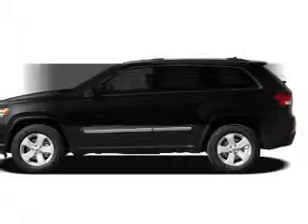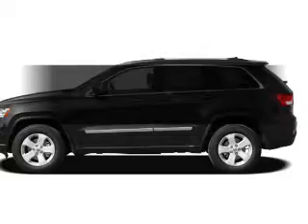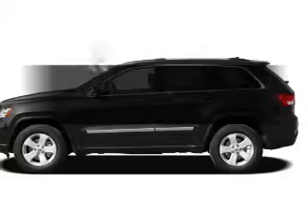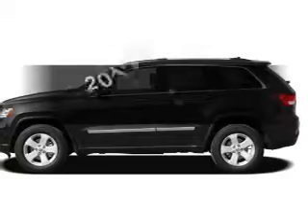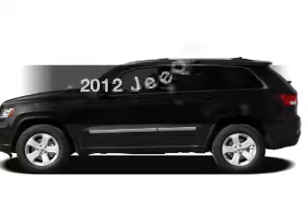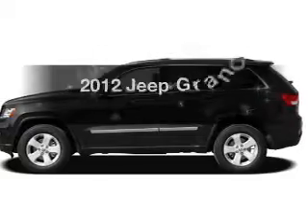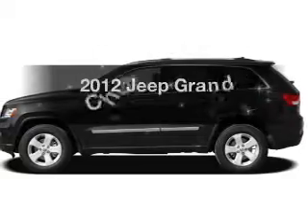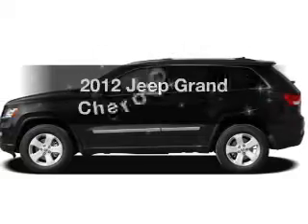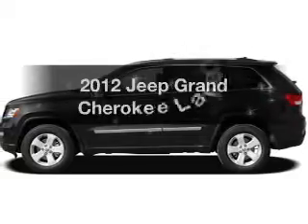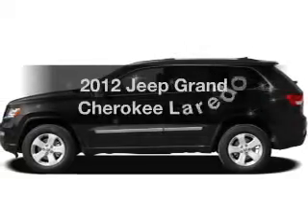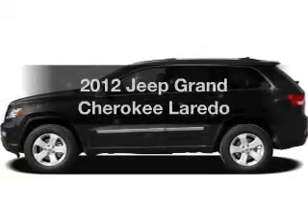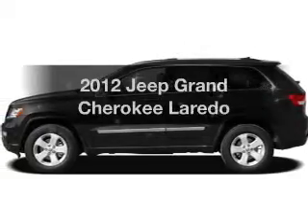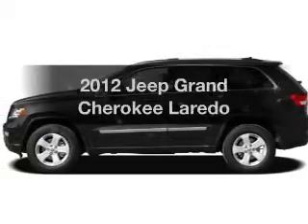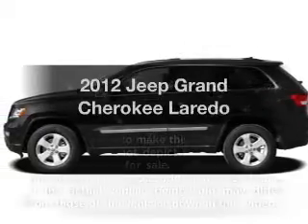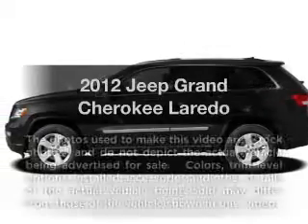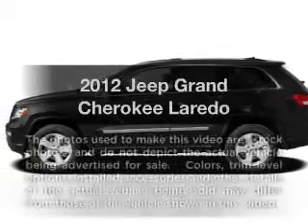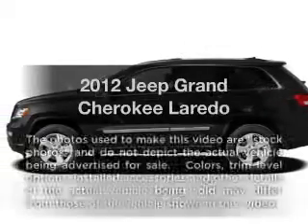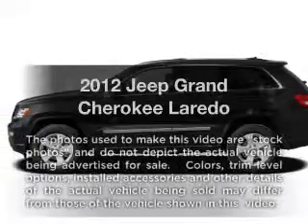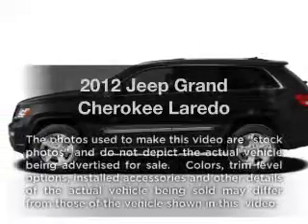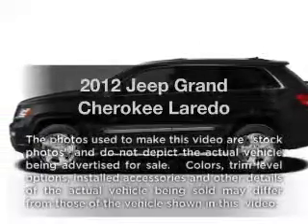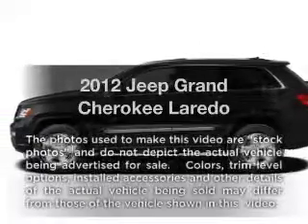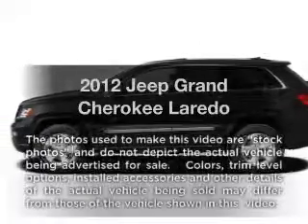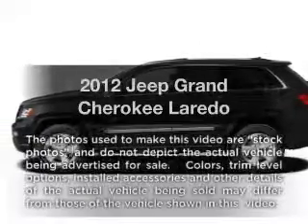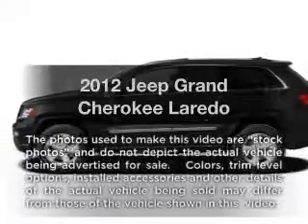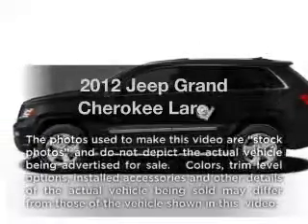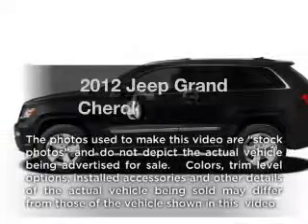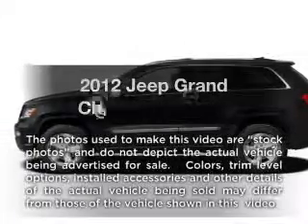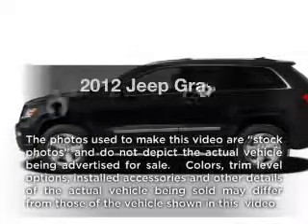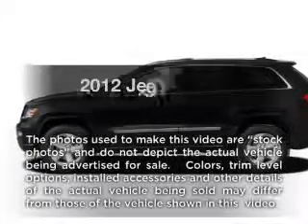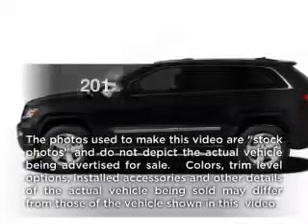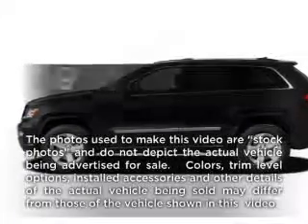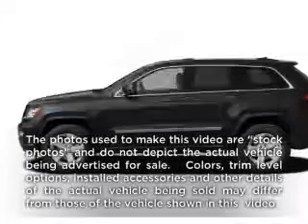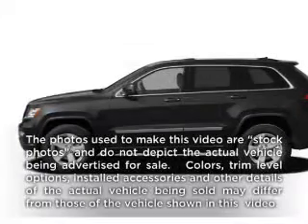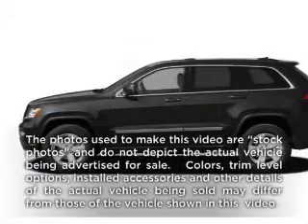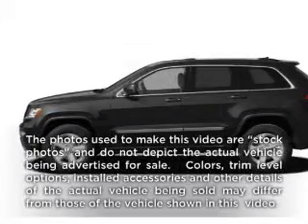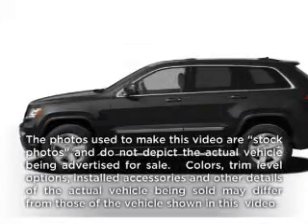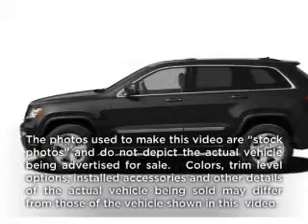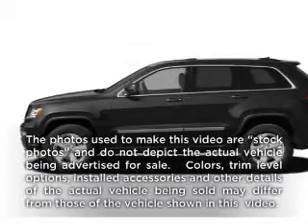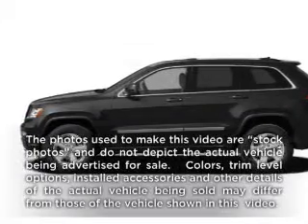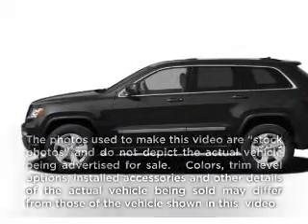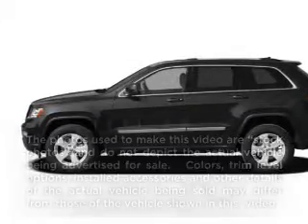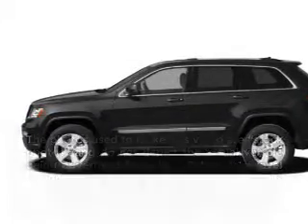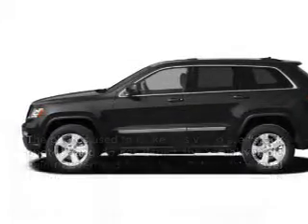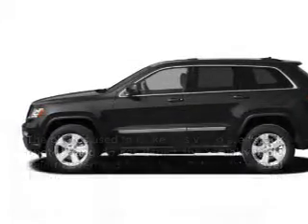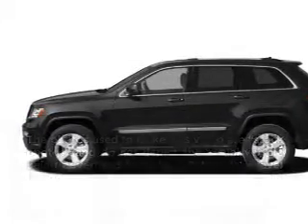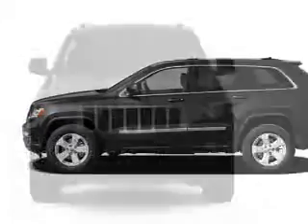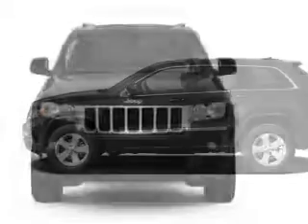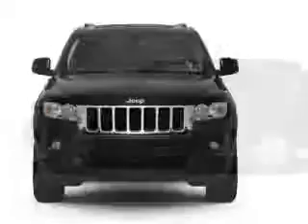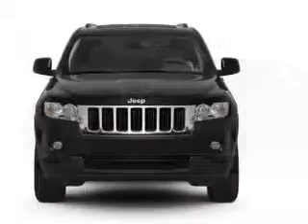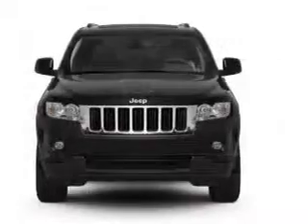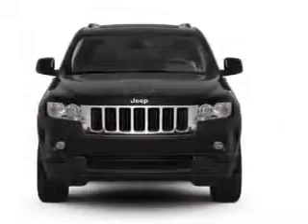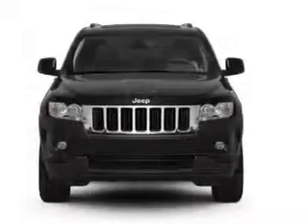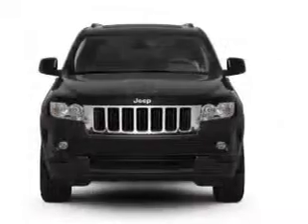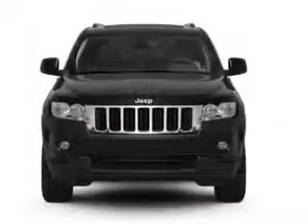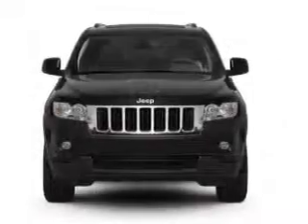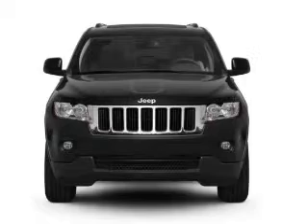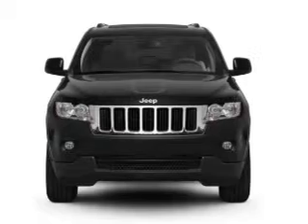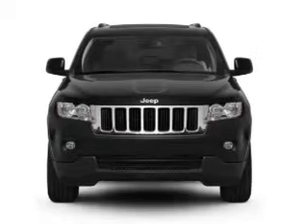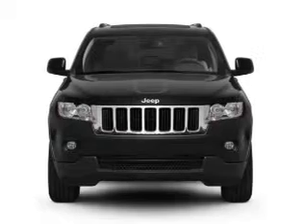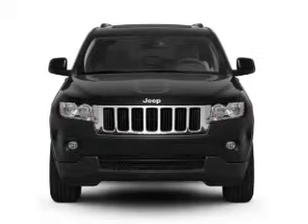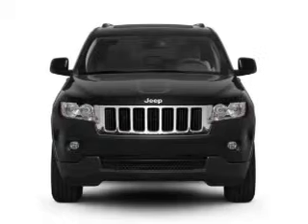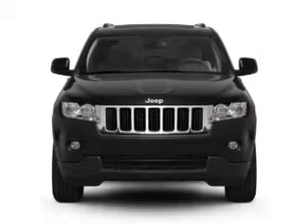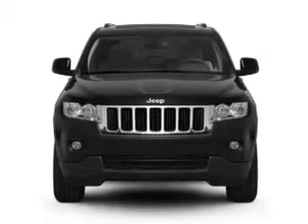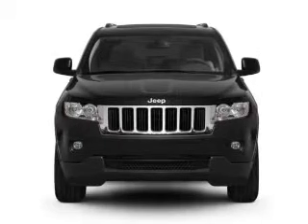Presenting the 2012 Jeep Grand Cherokee. Travel the roads in style and comfort in this great vehicle.